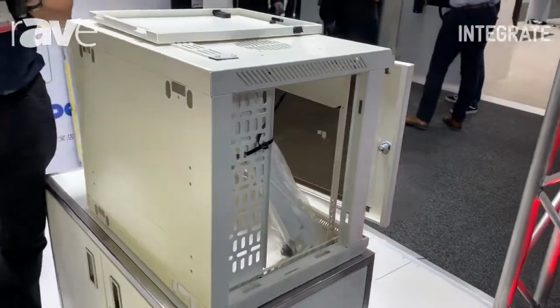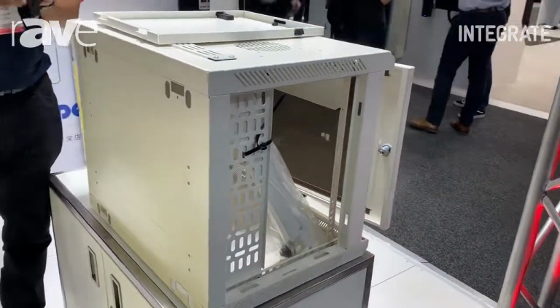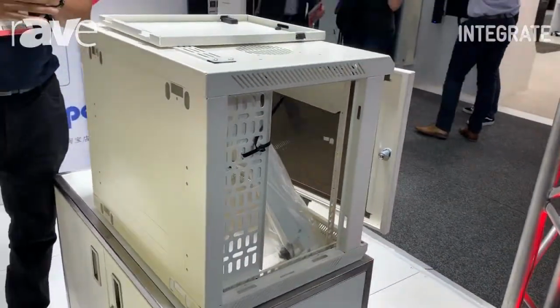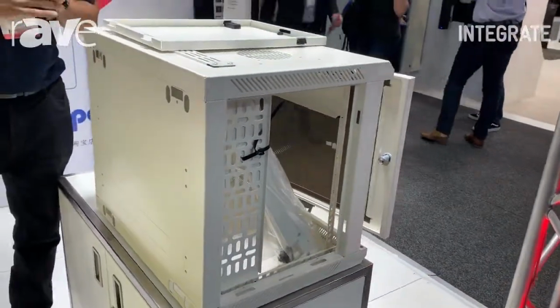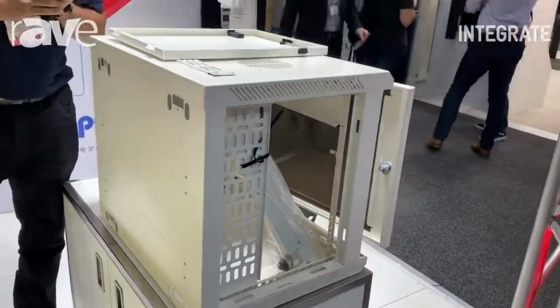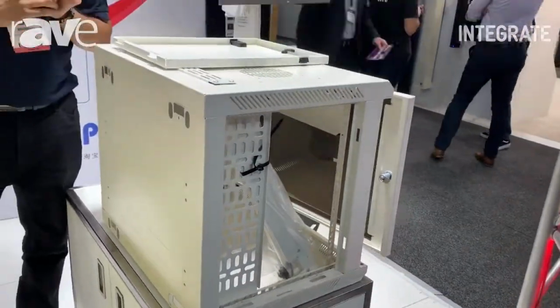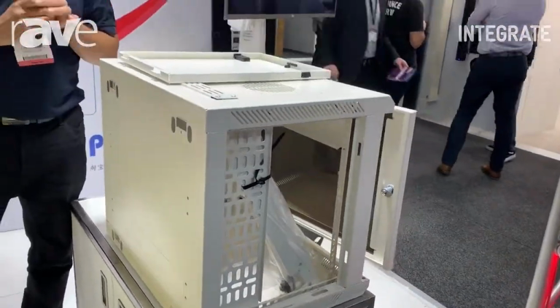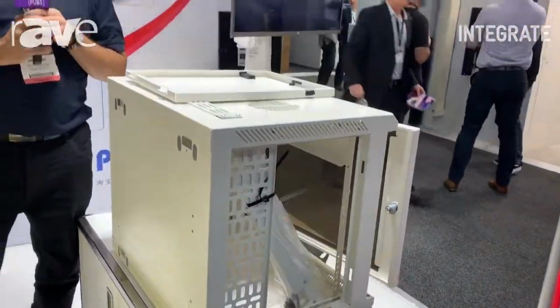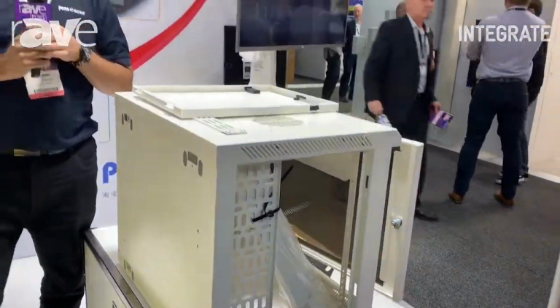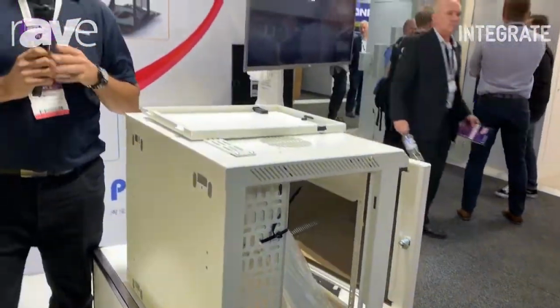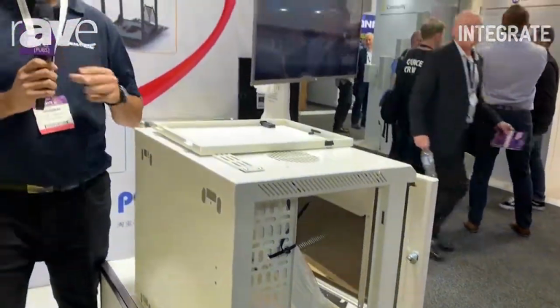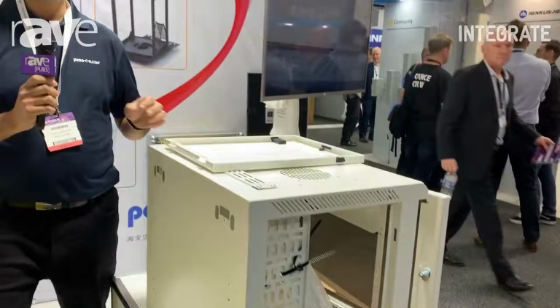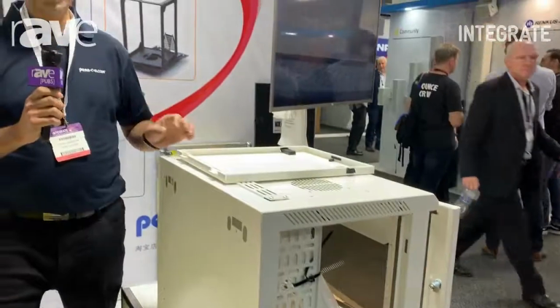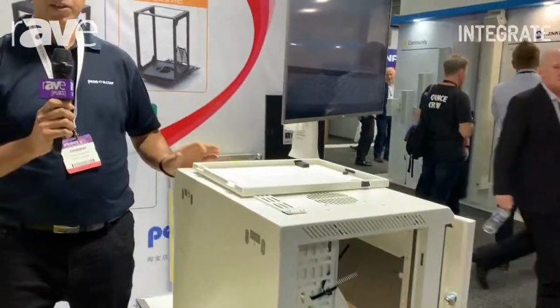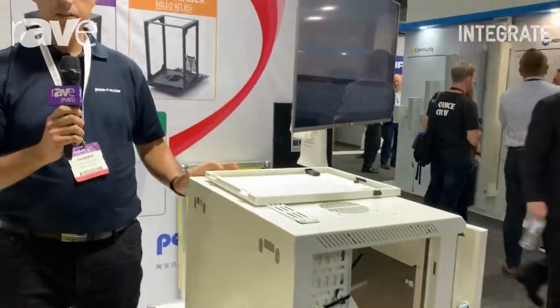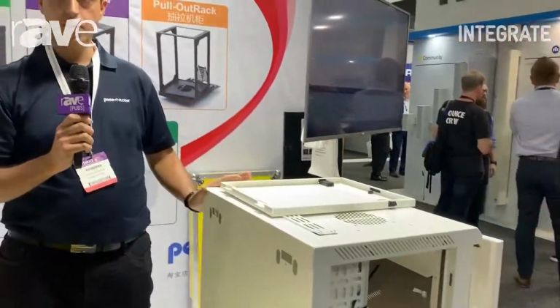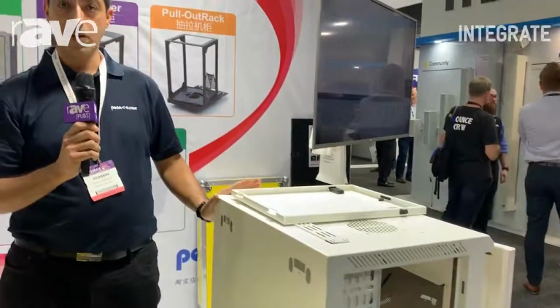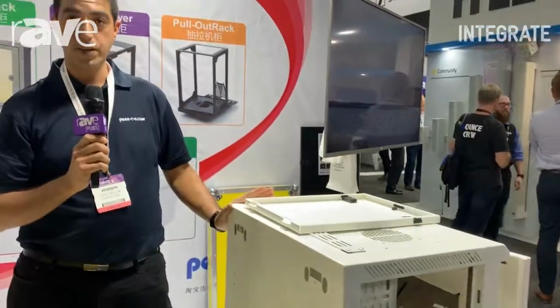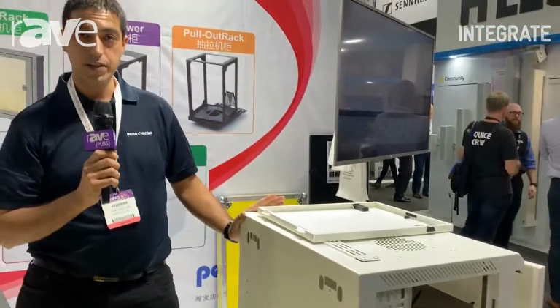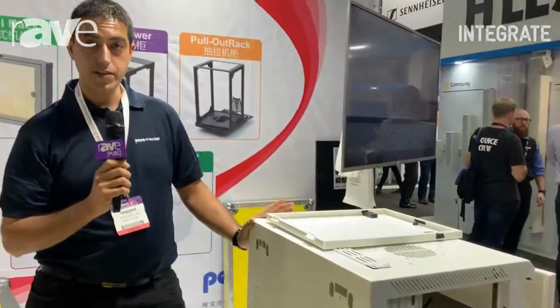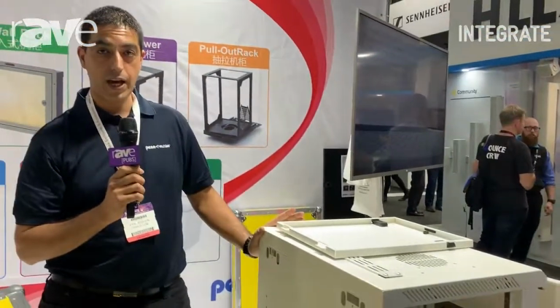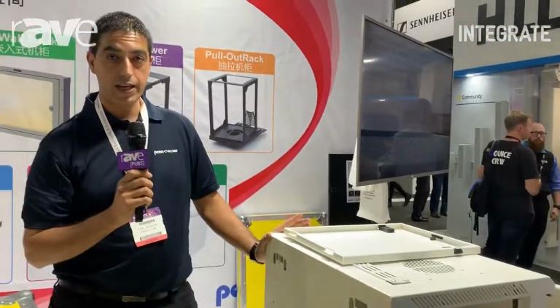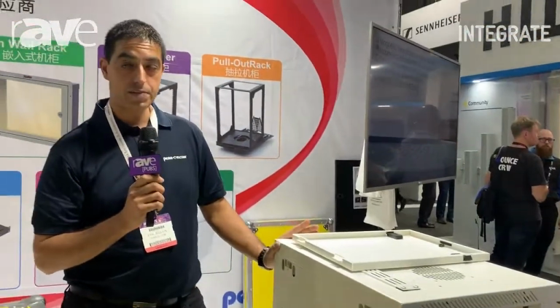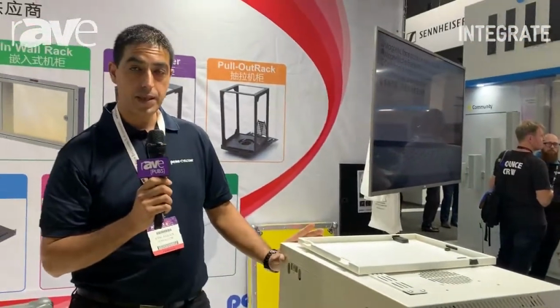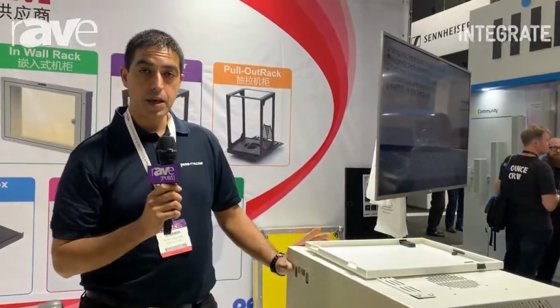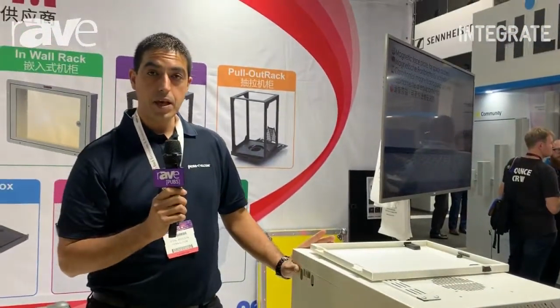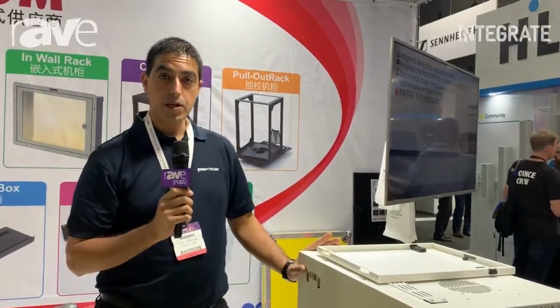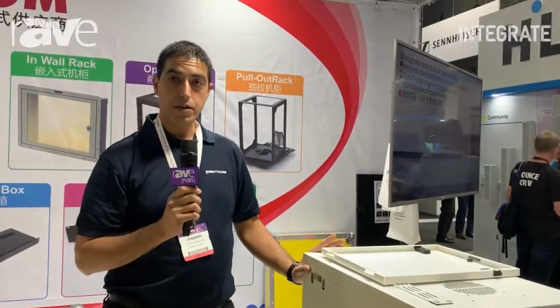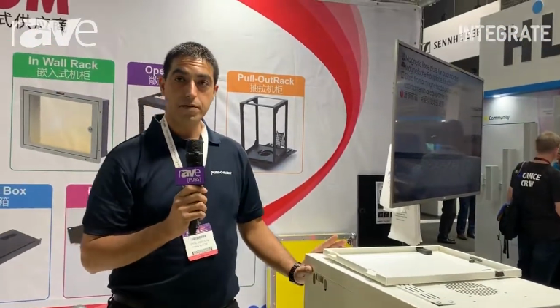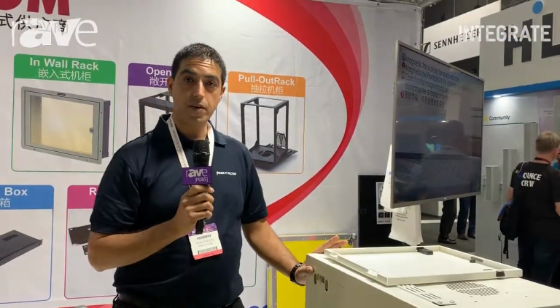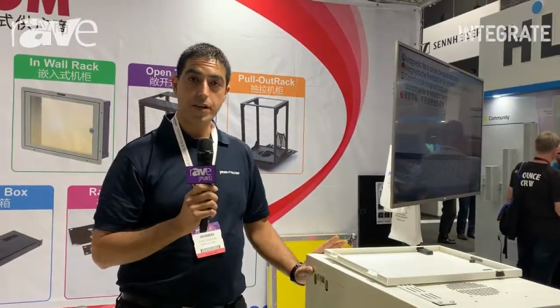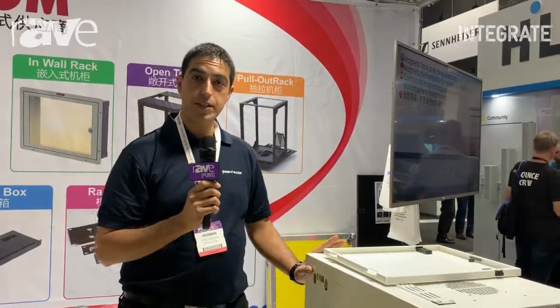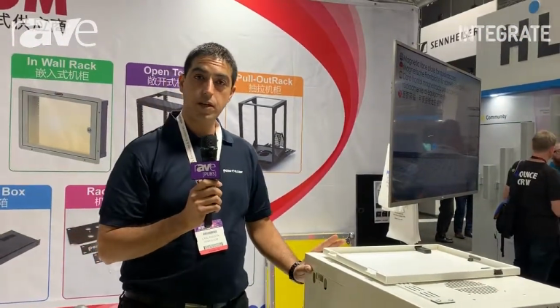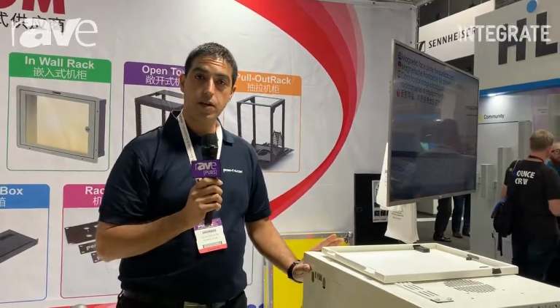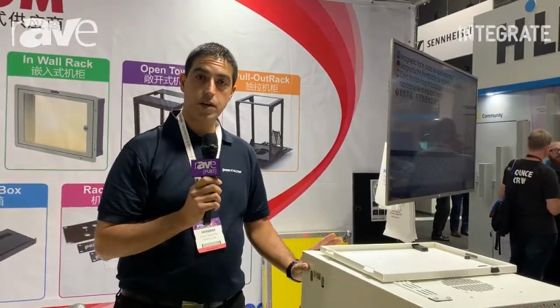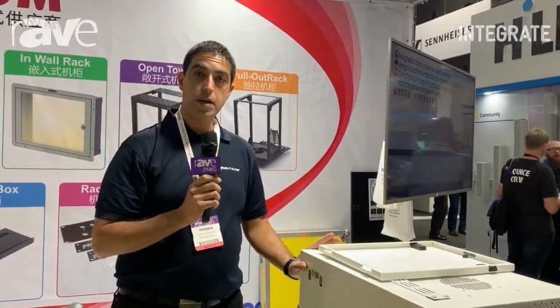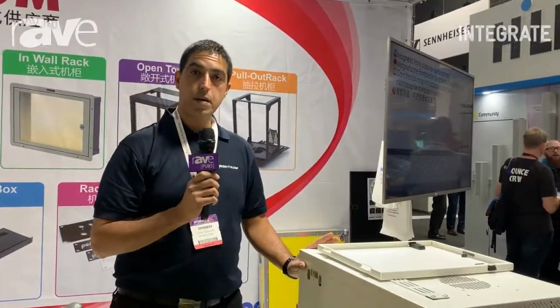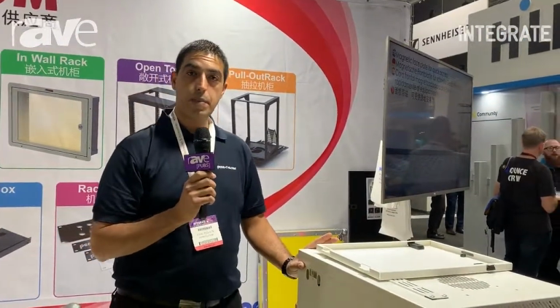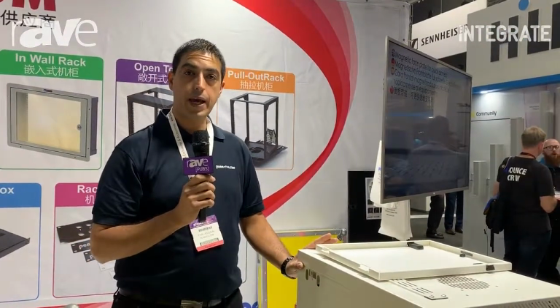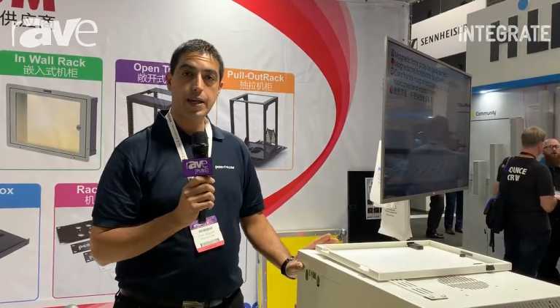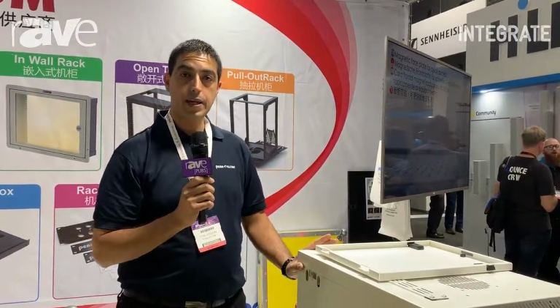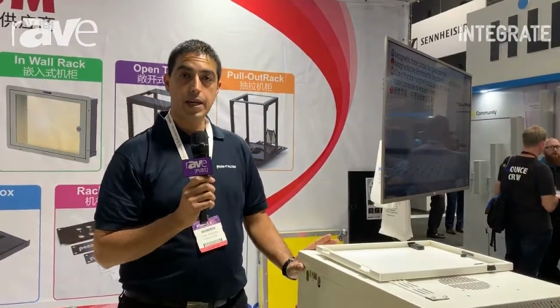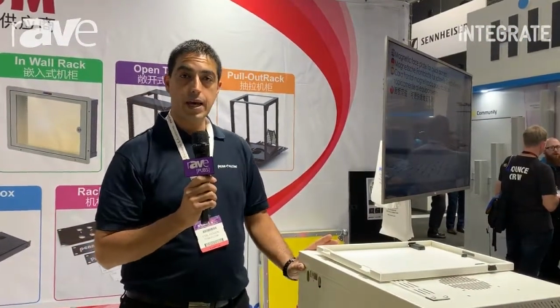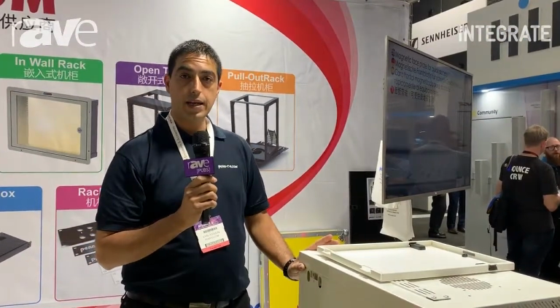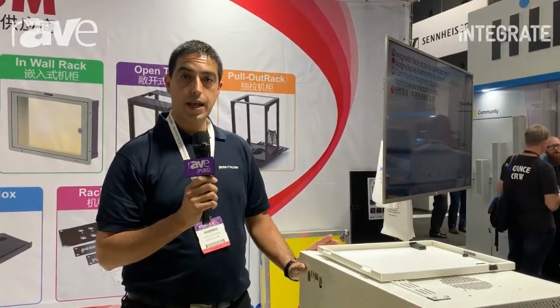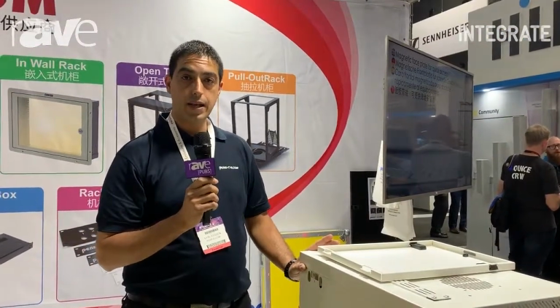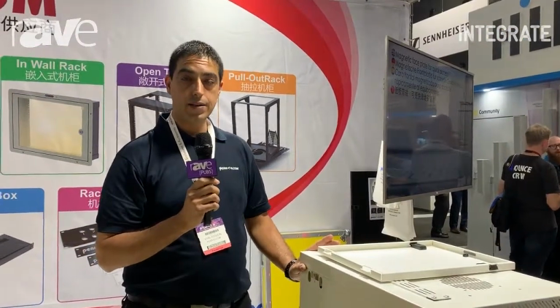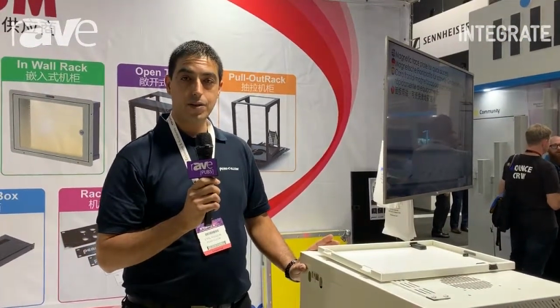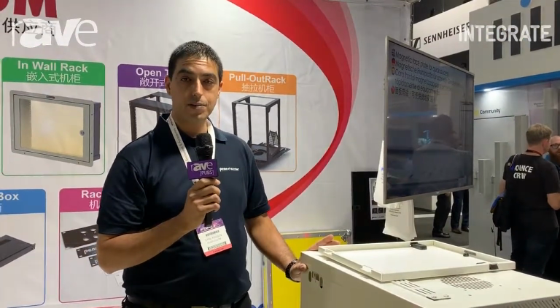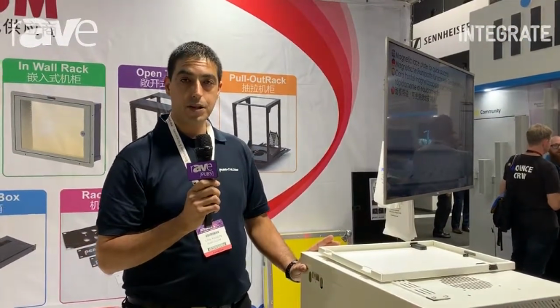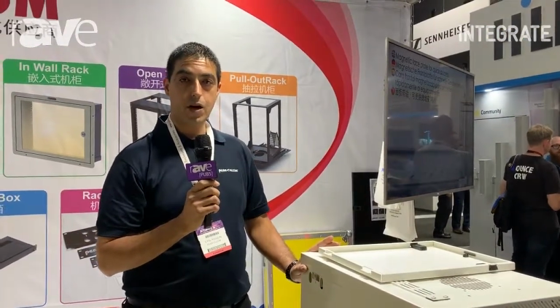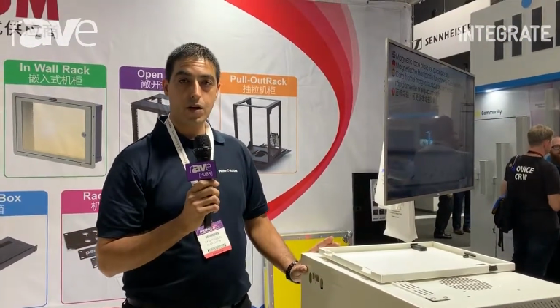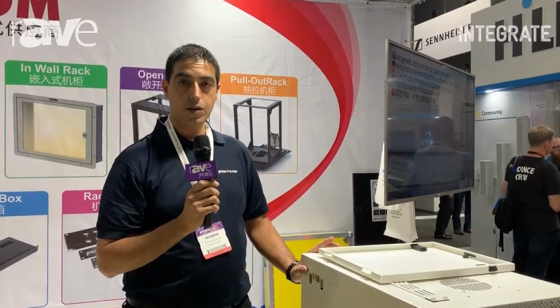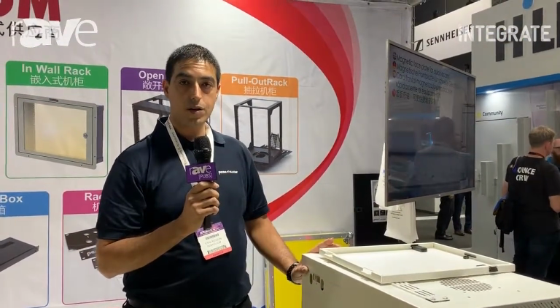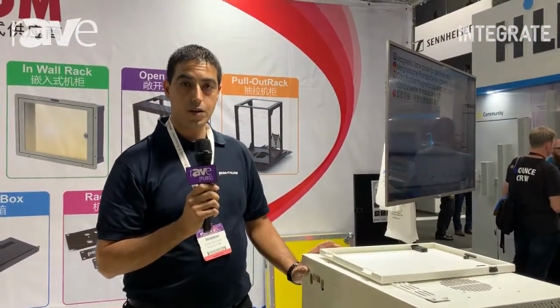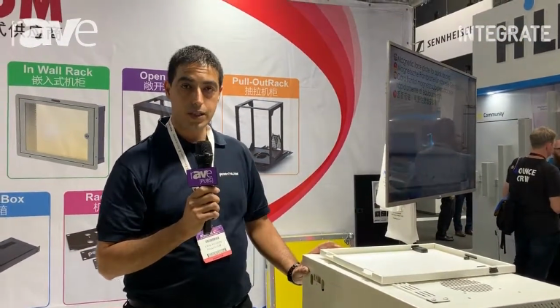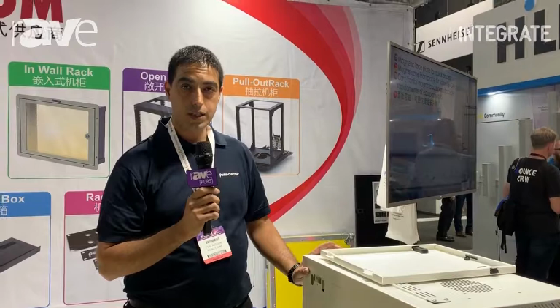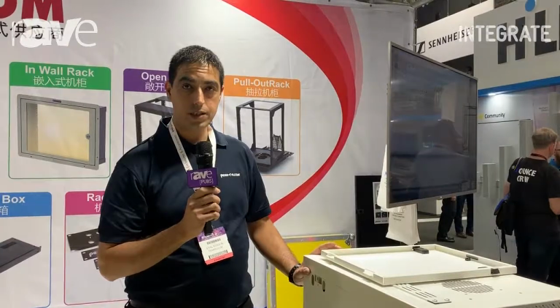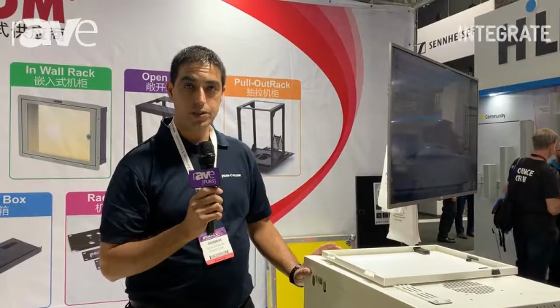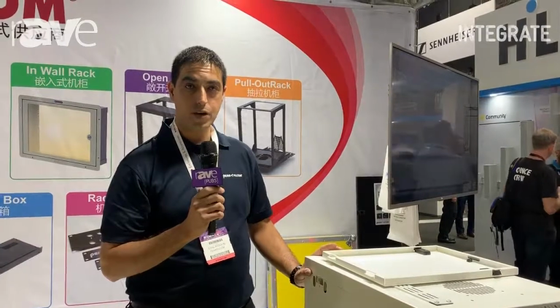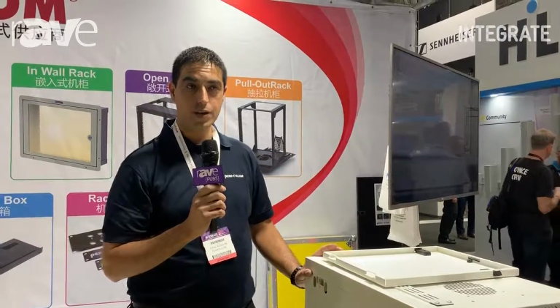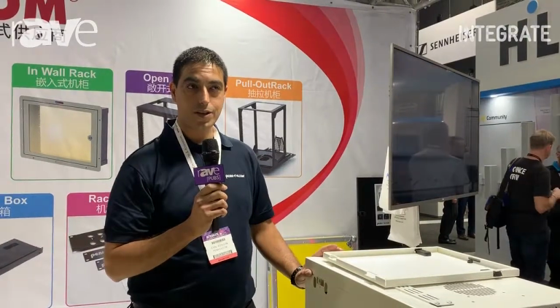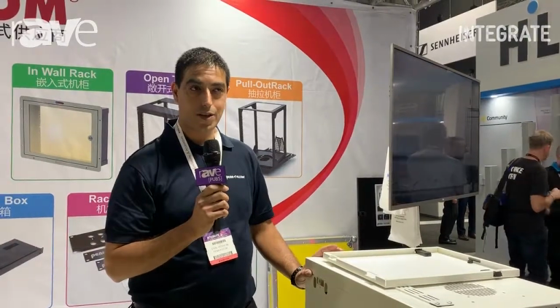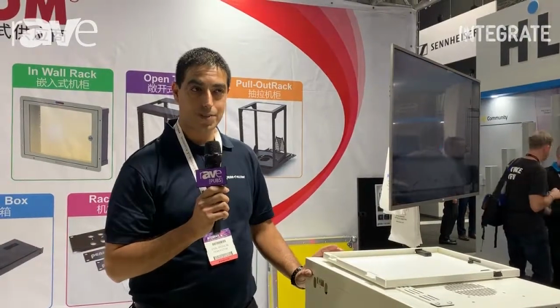If you need more information on this item, you can find it on penelcomonline.com.